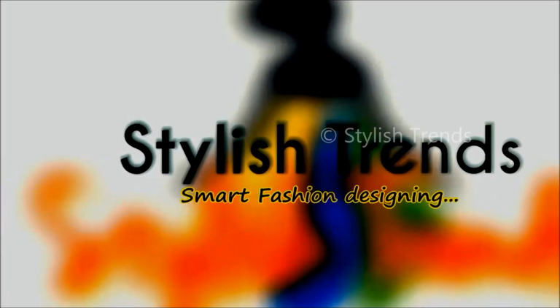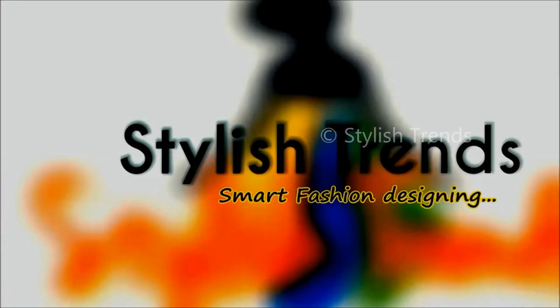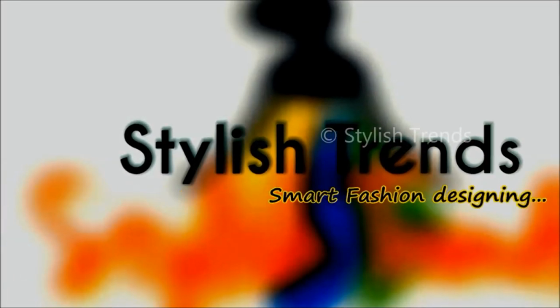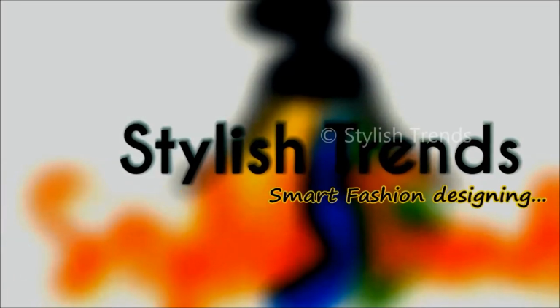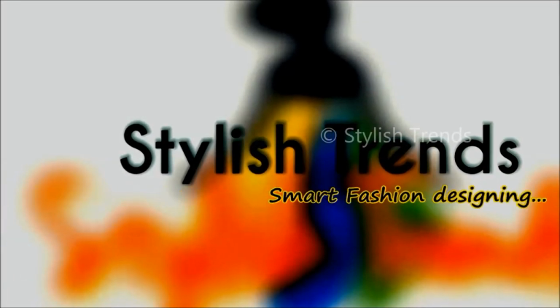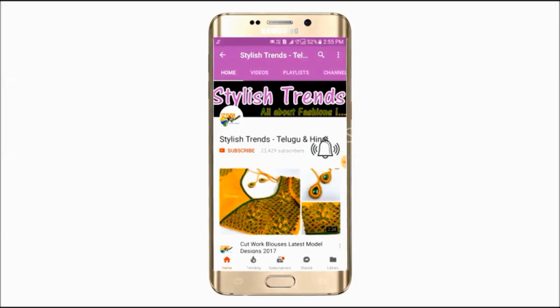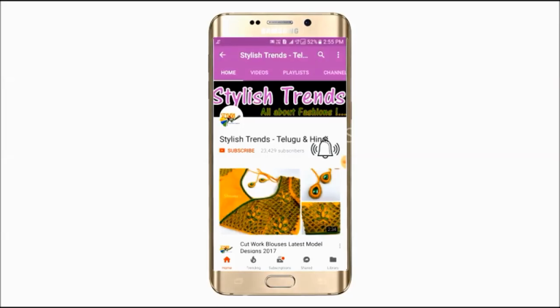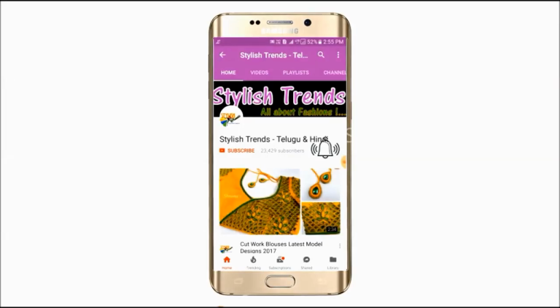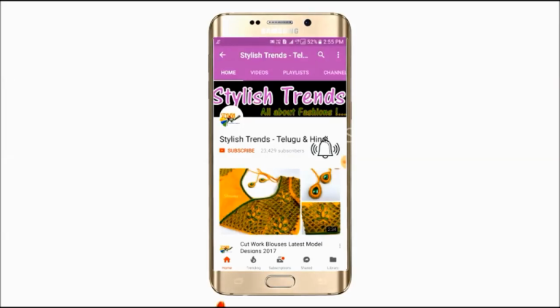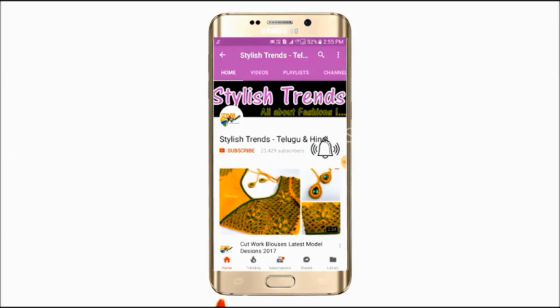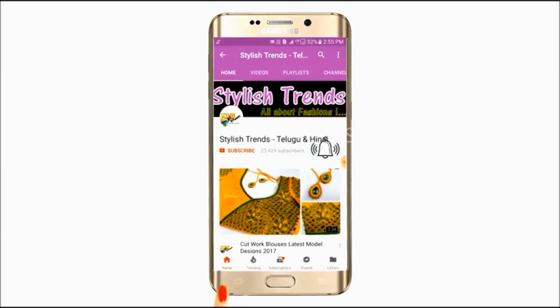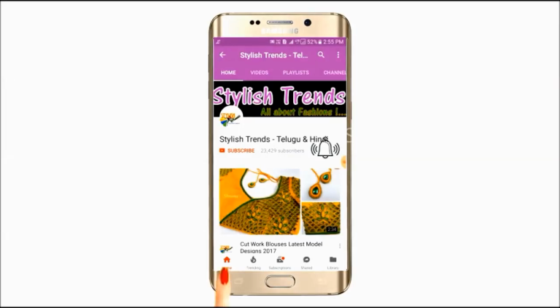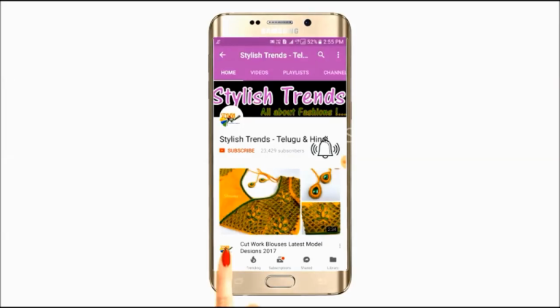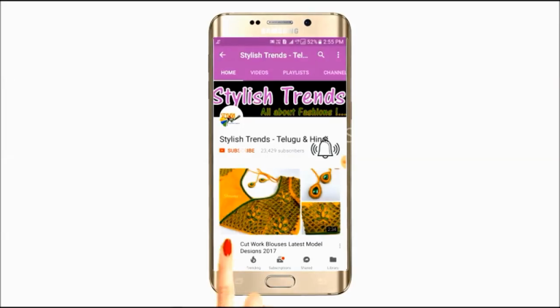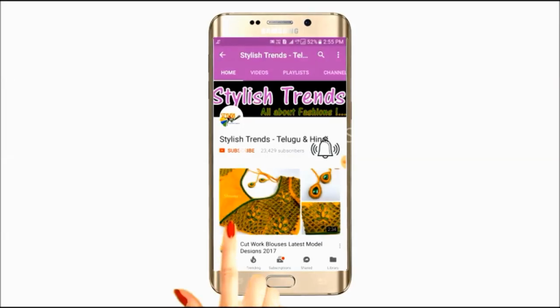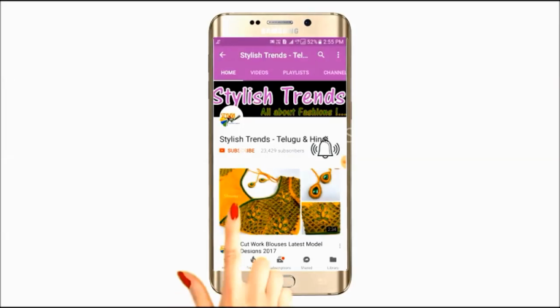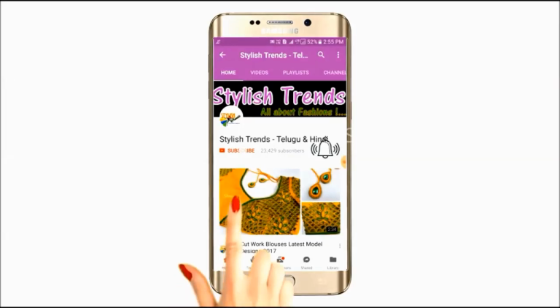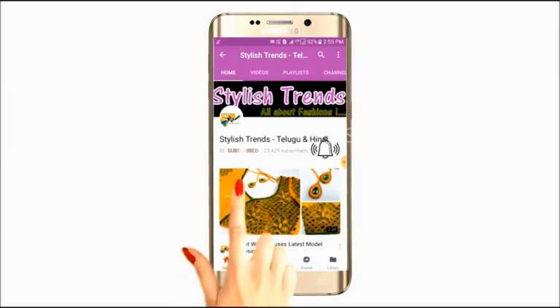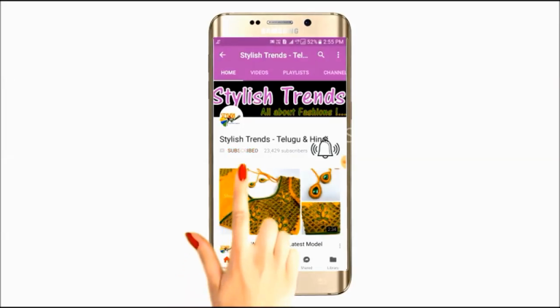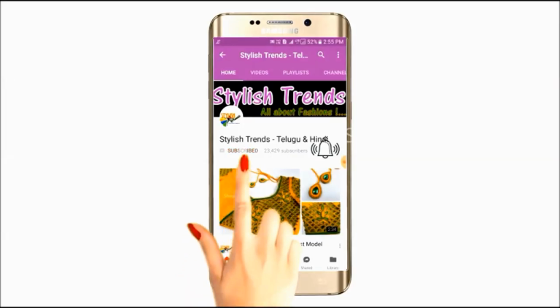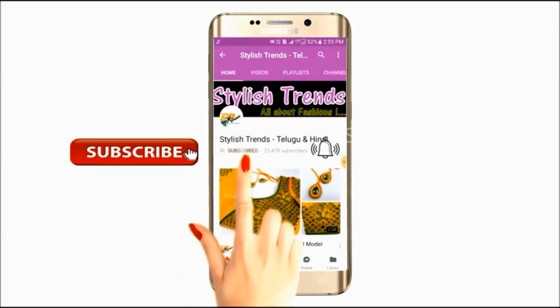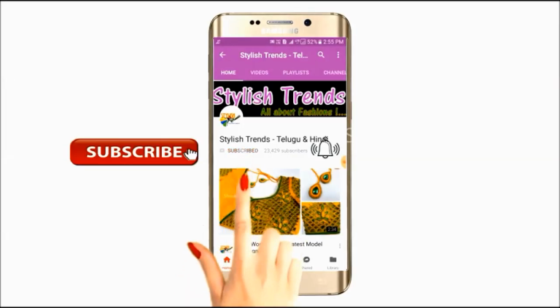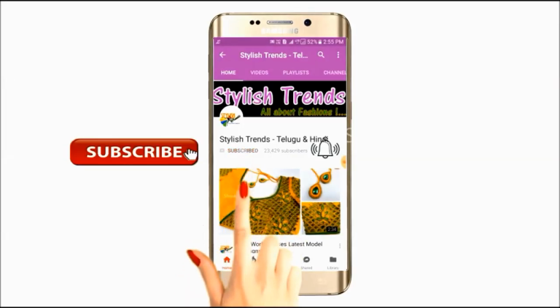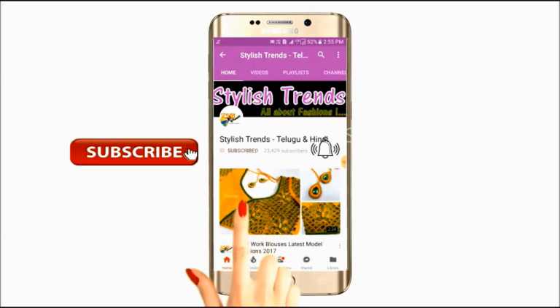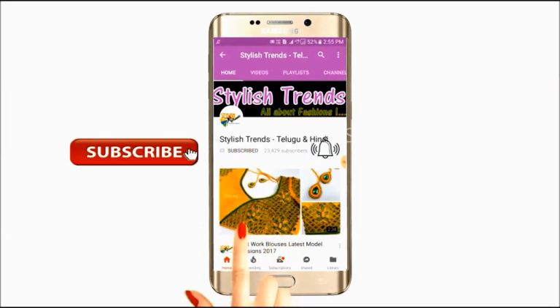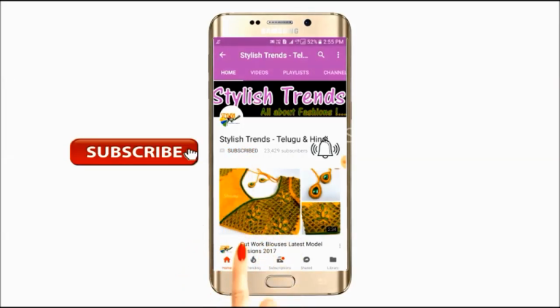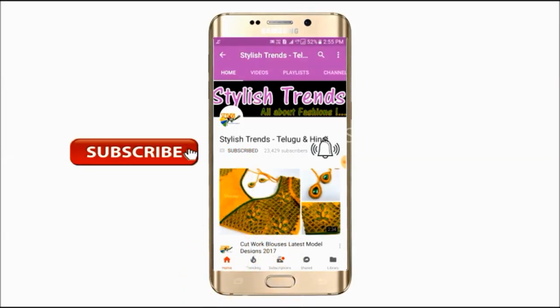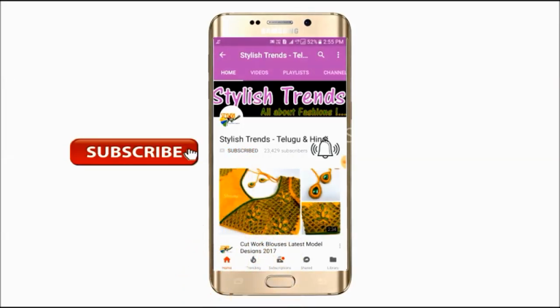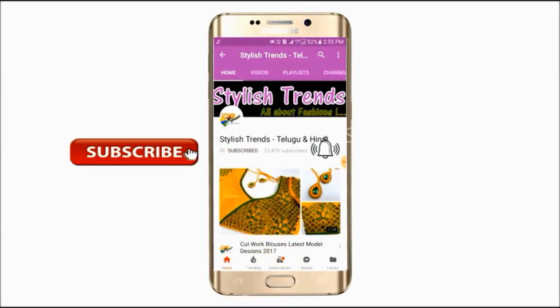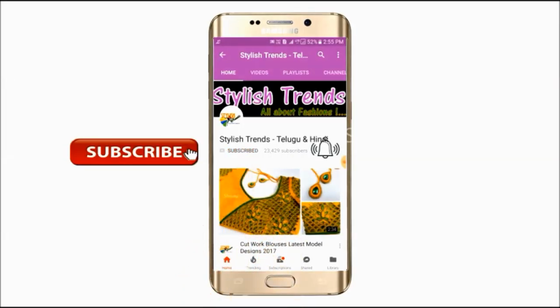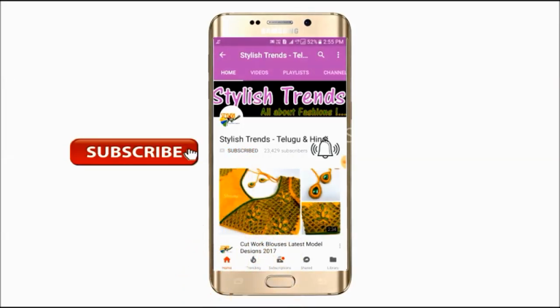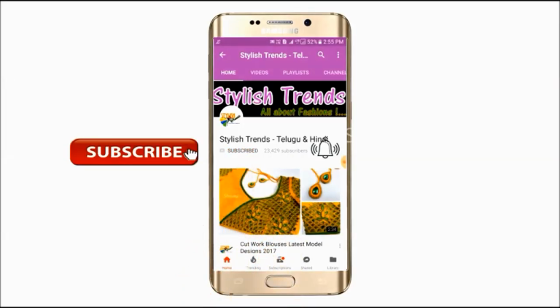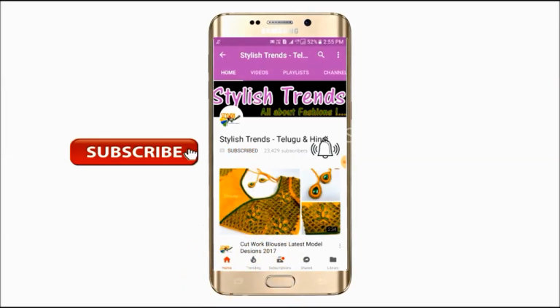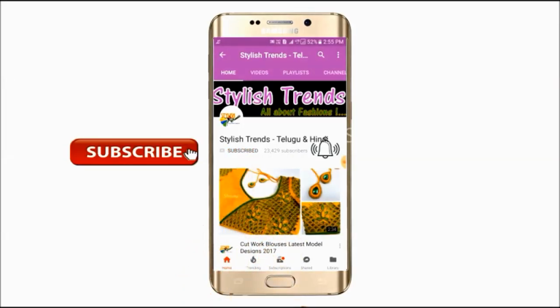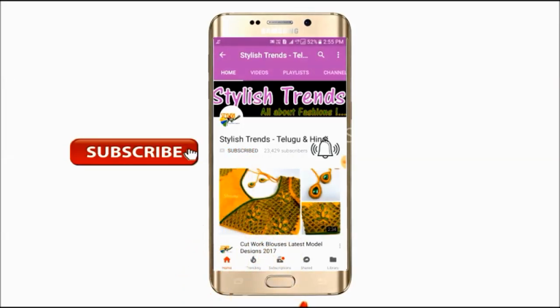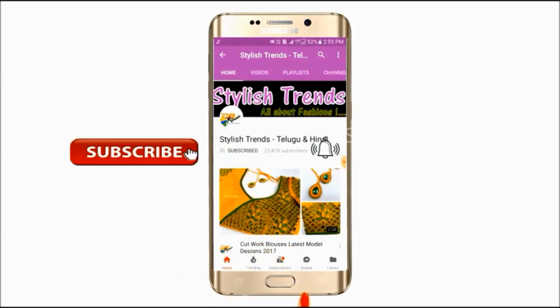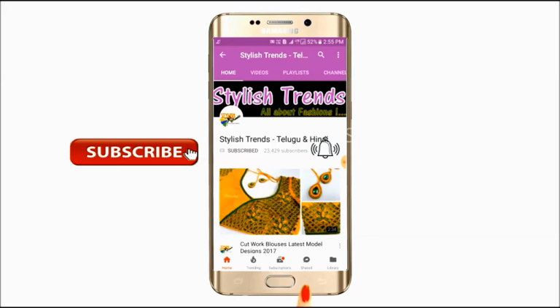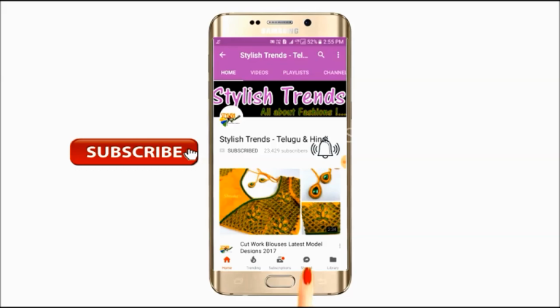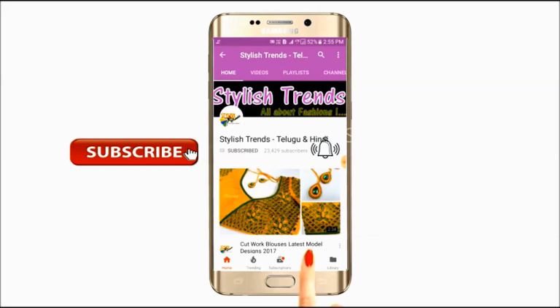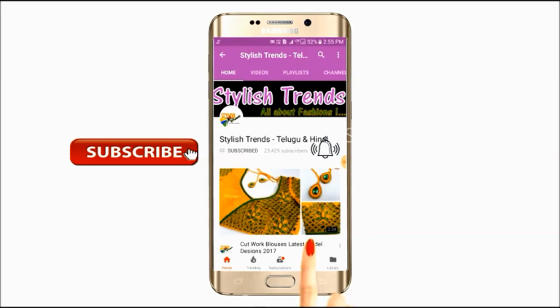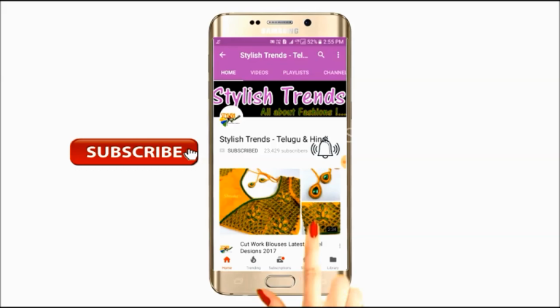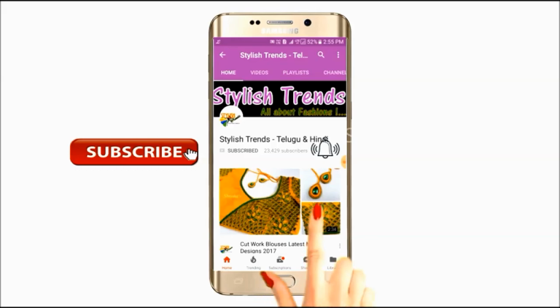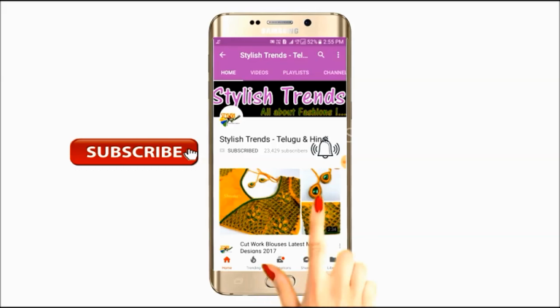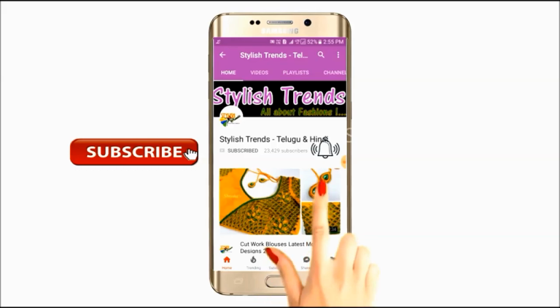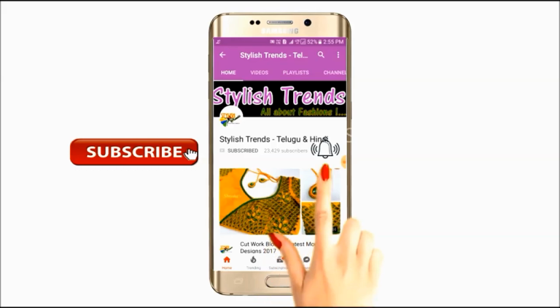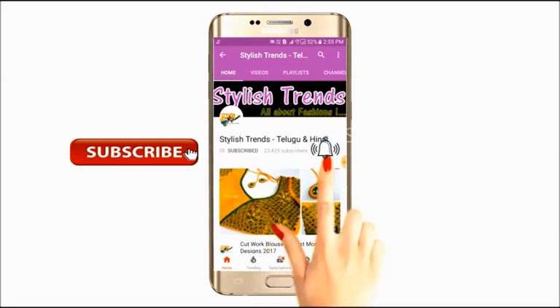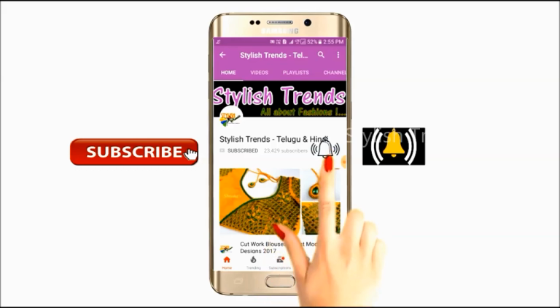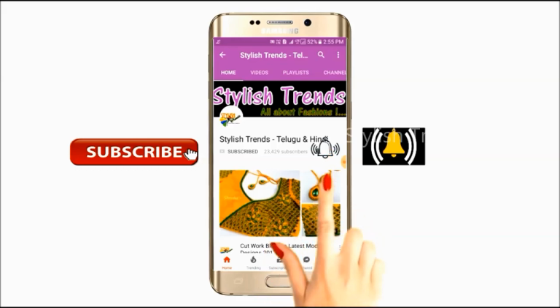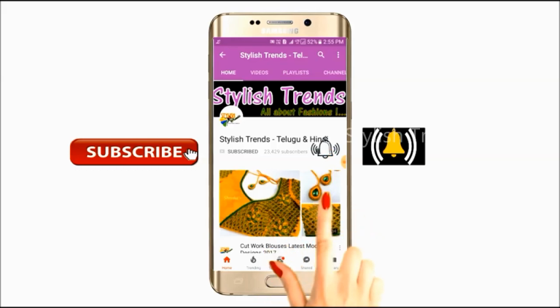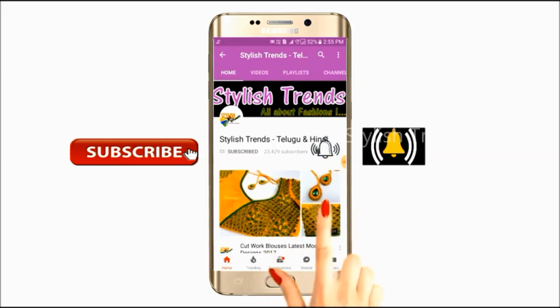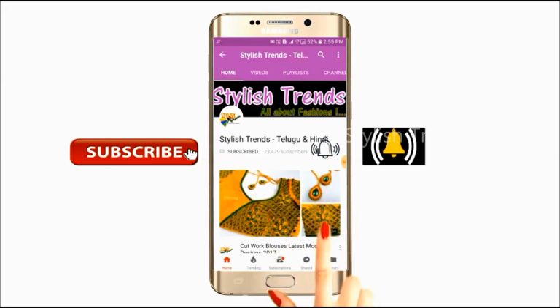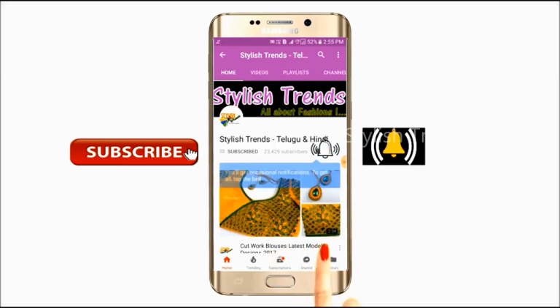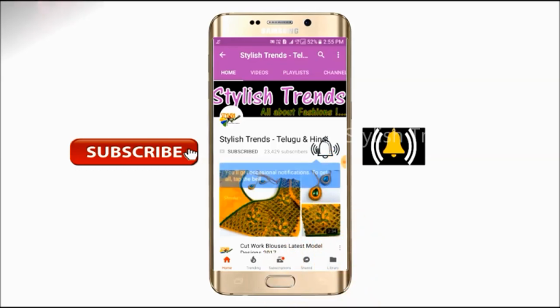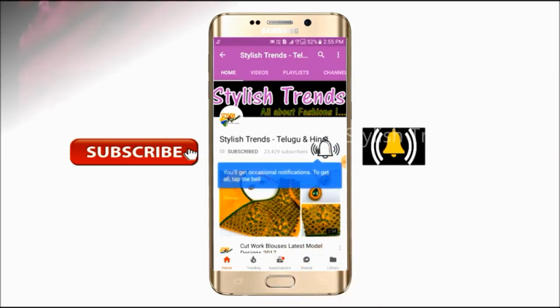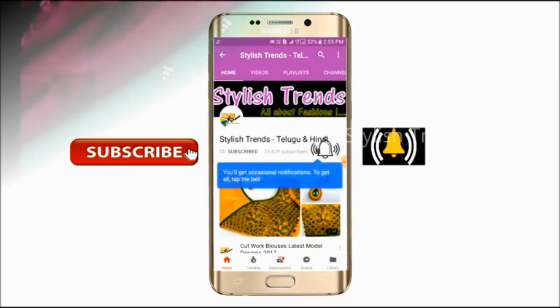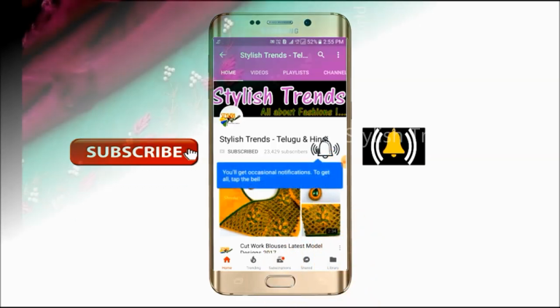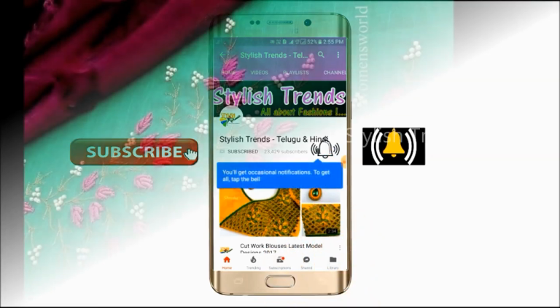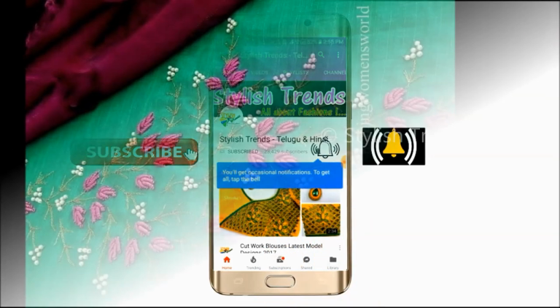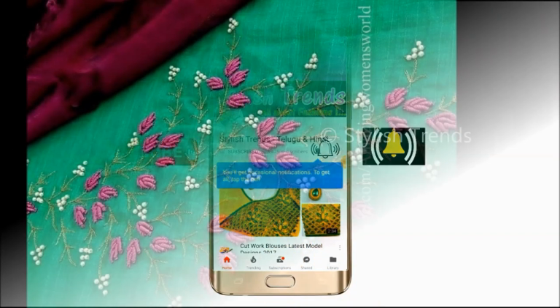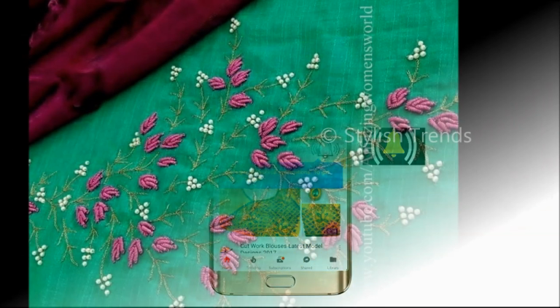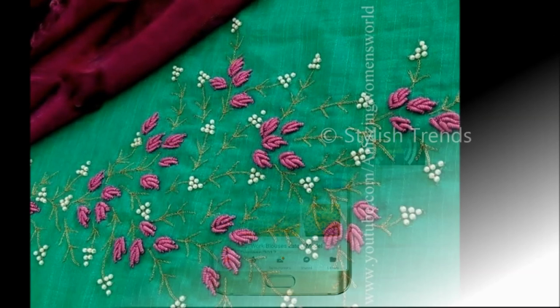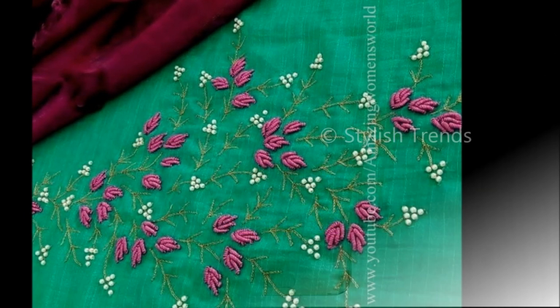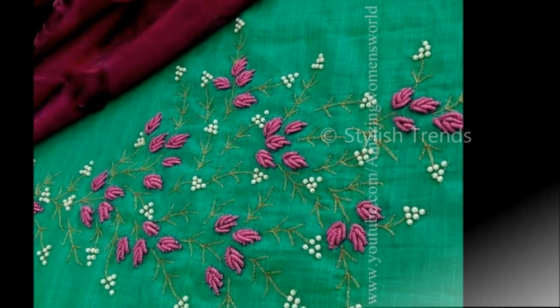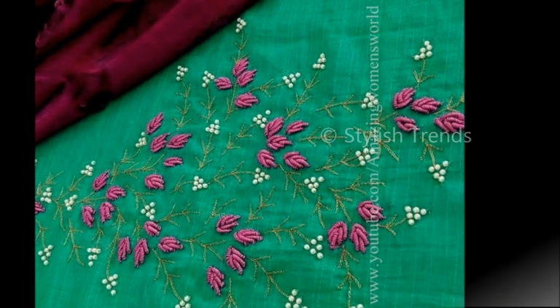Subscribe and click on the bell button. We are going to make this fashion in 20 videos.